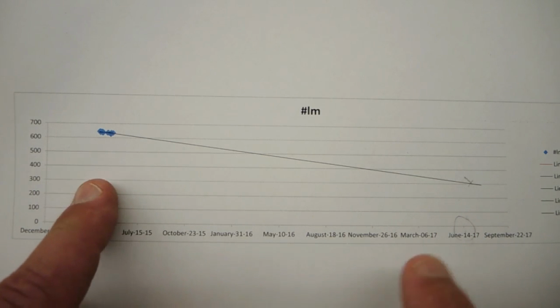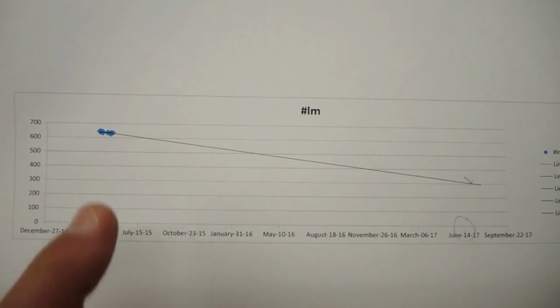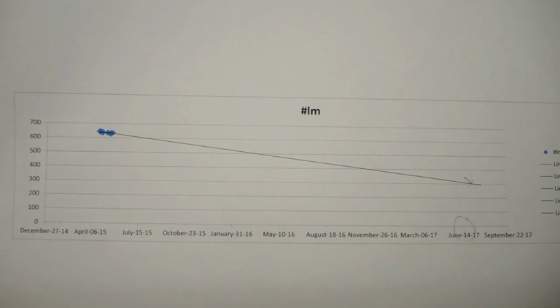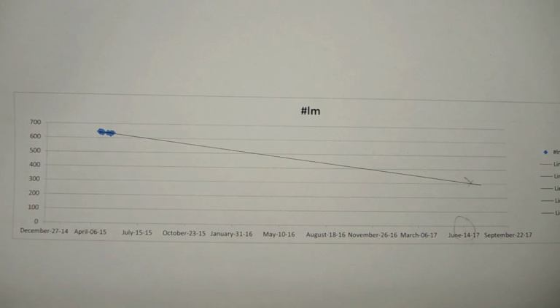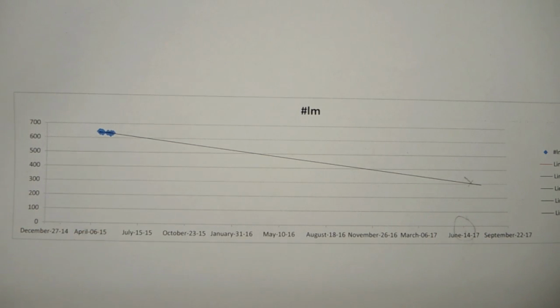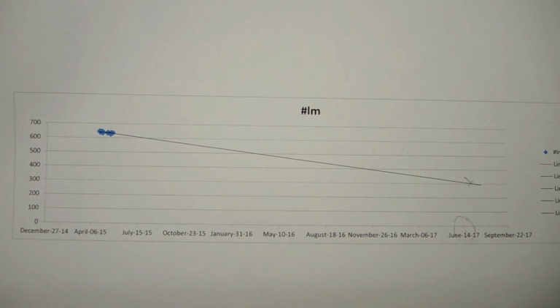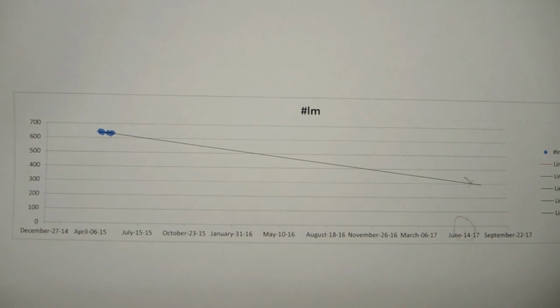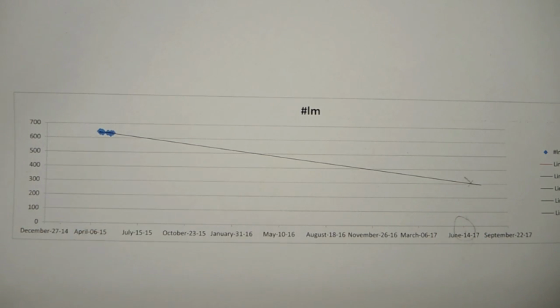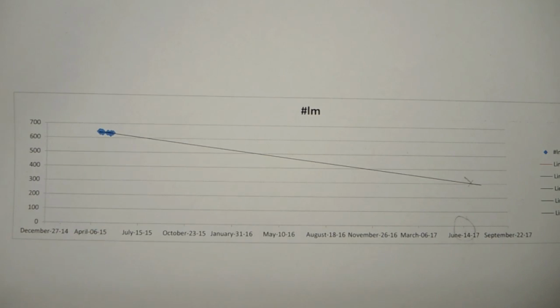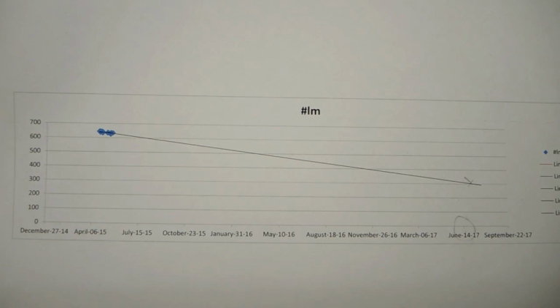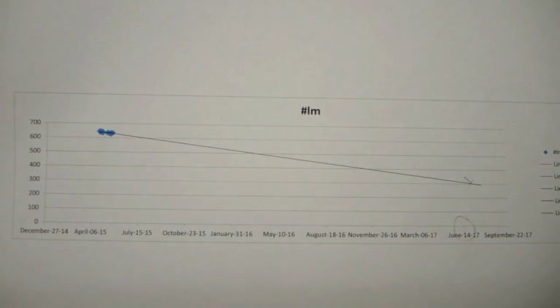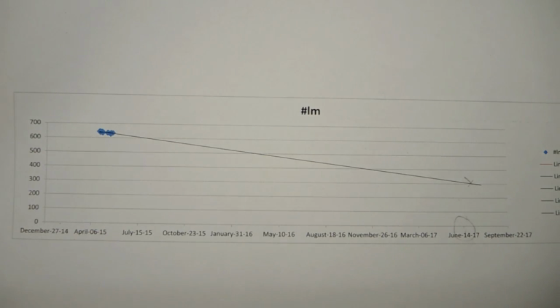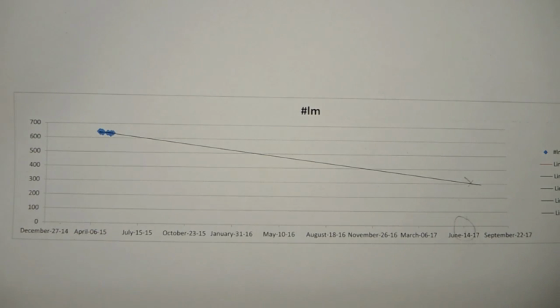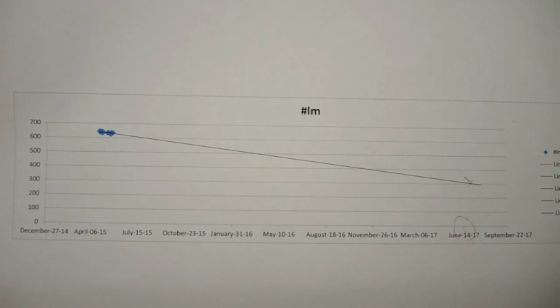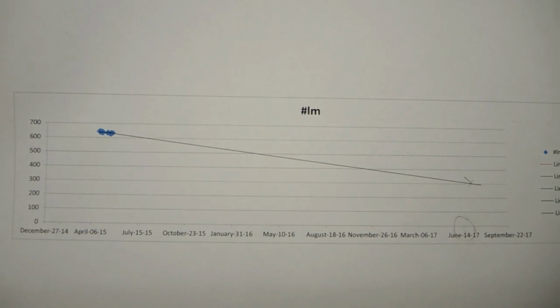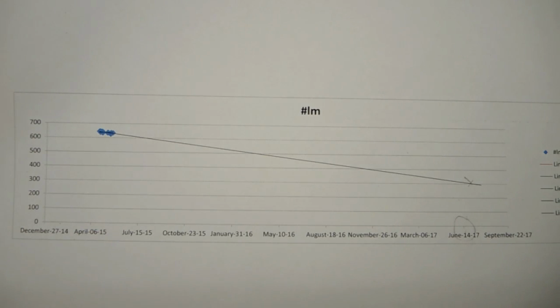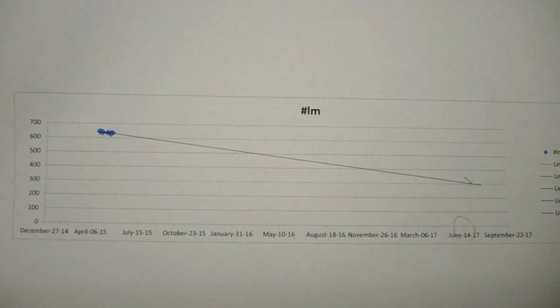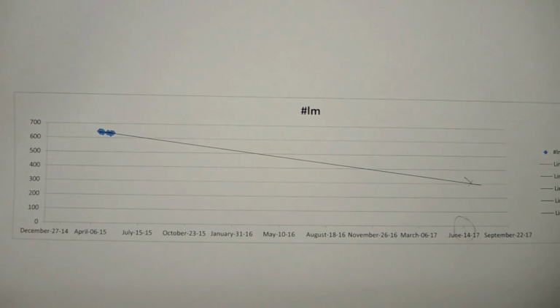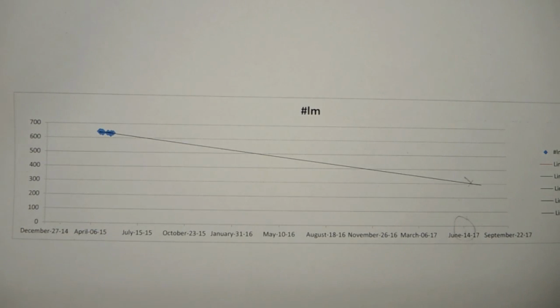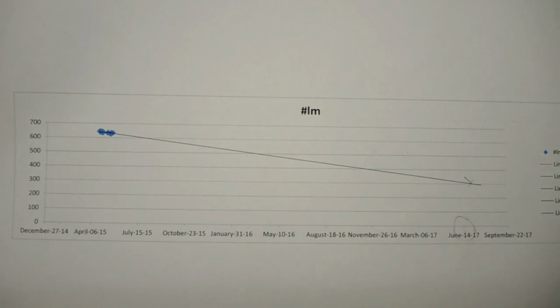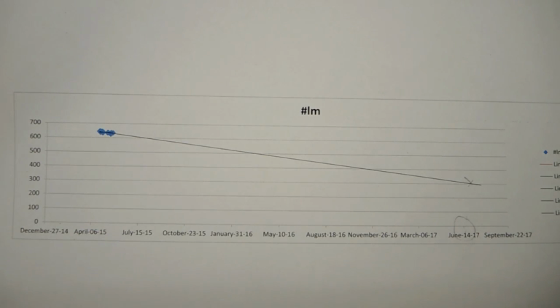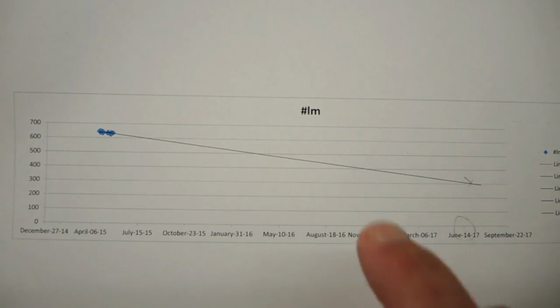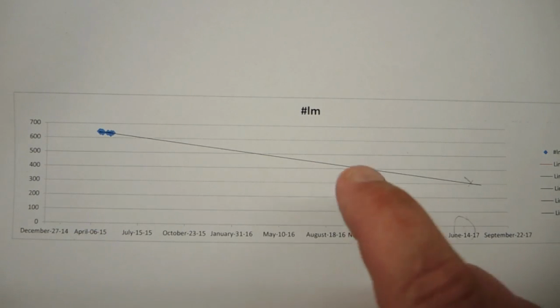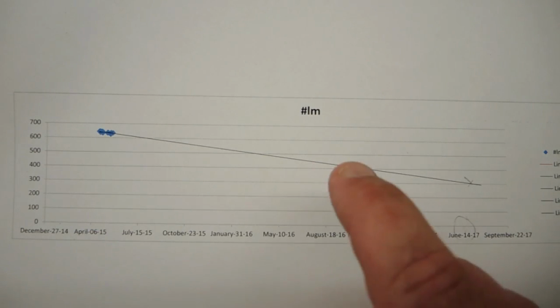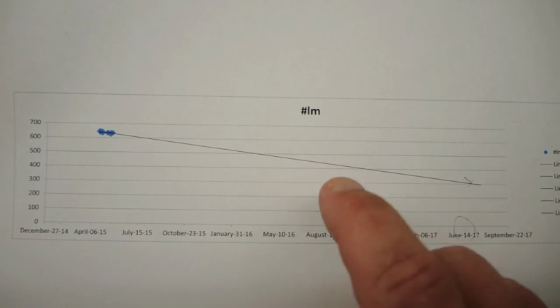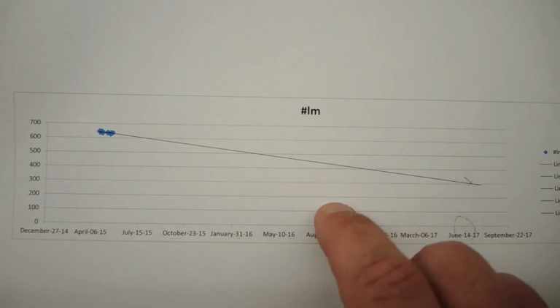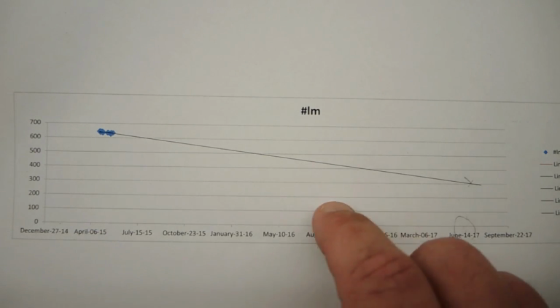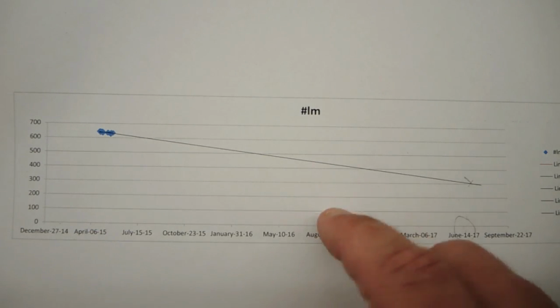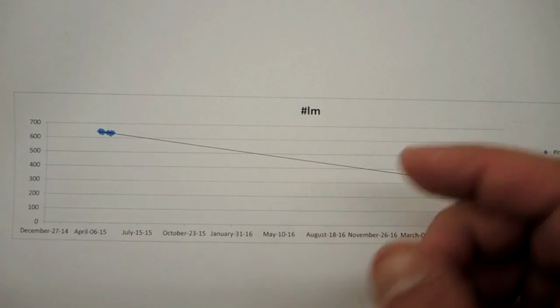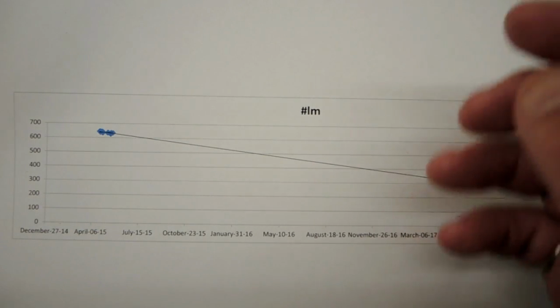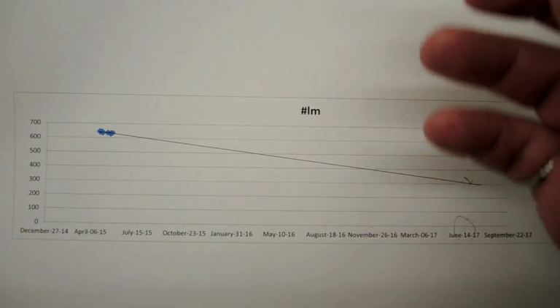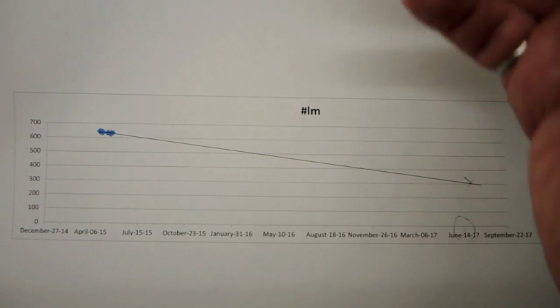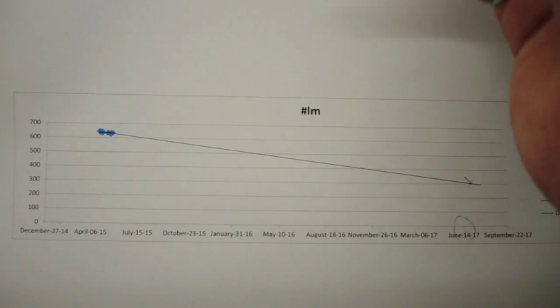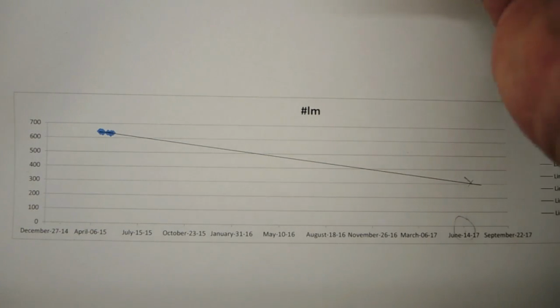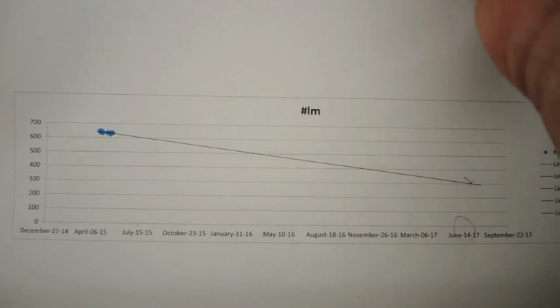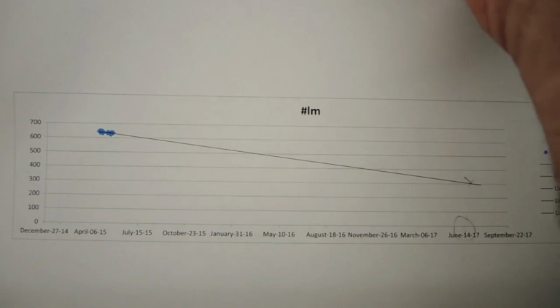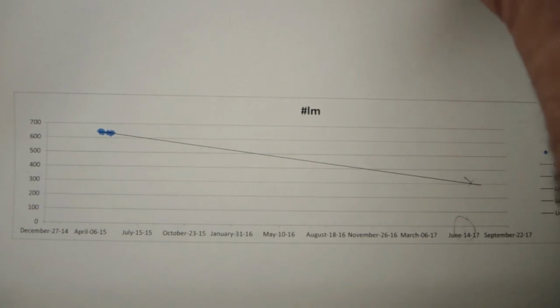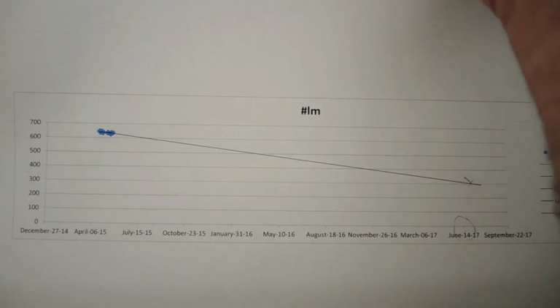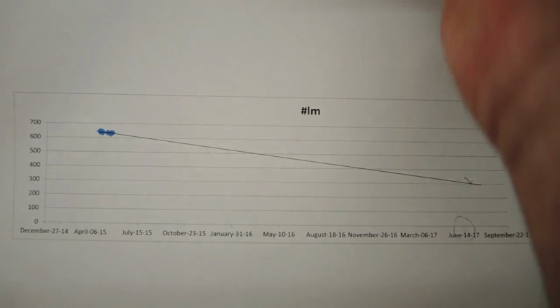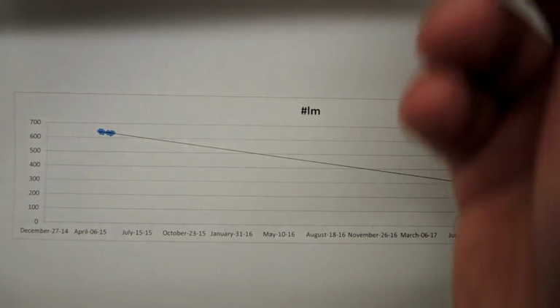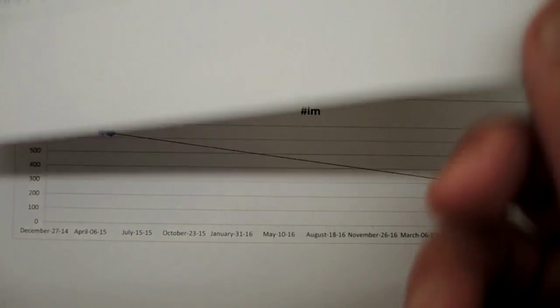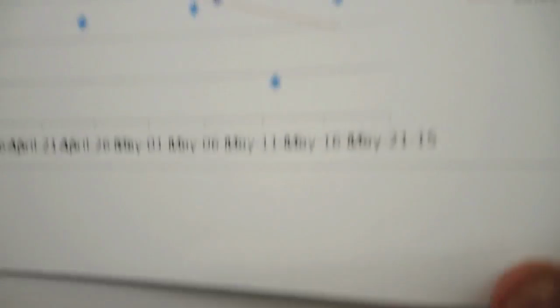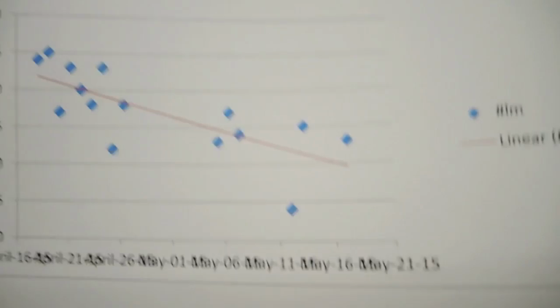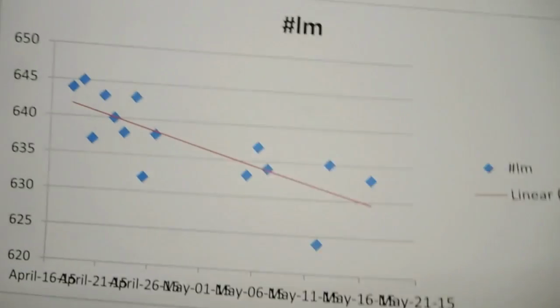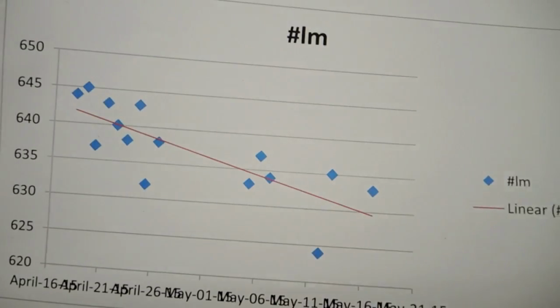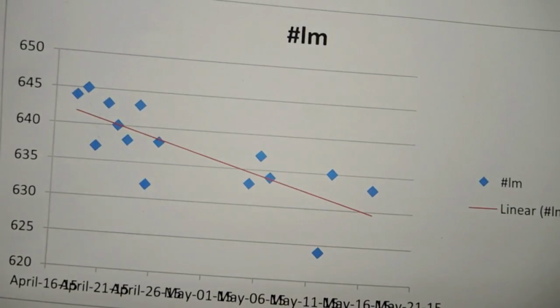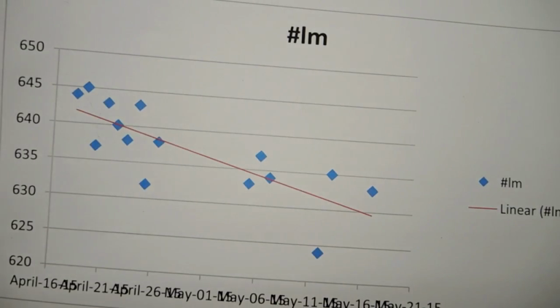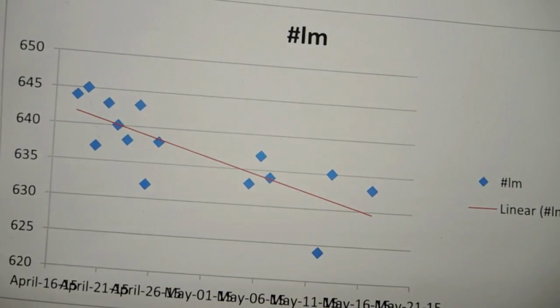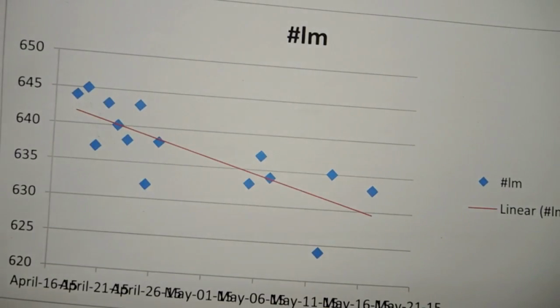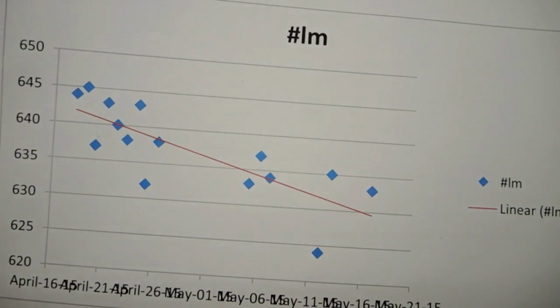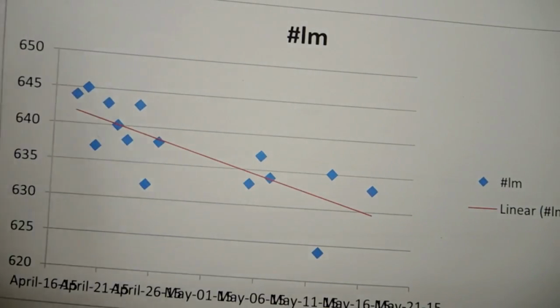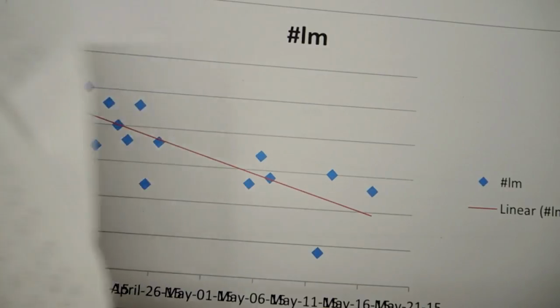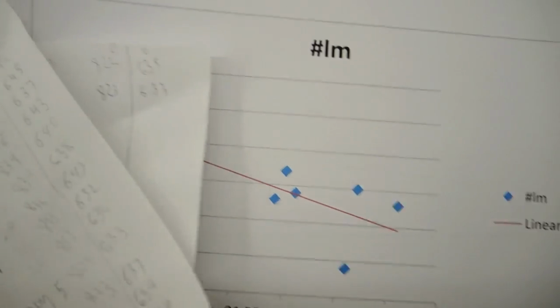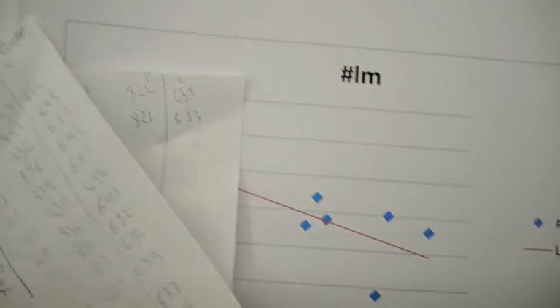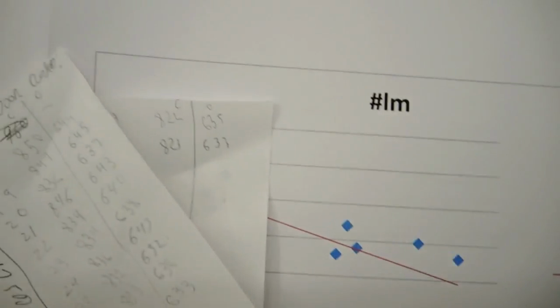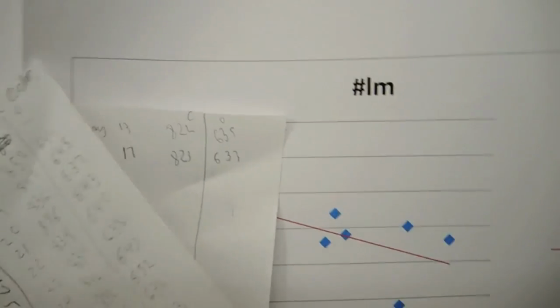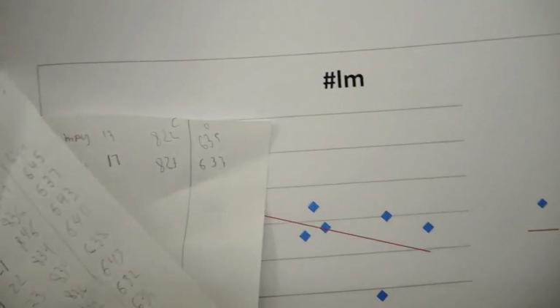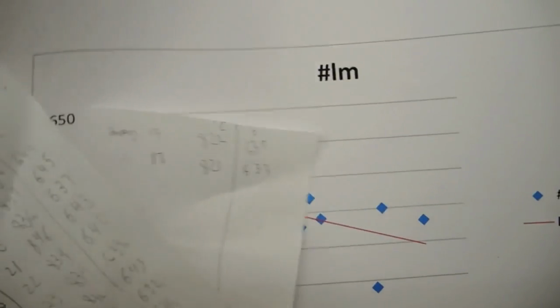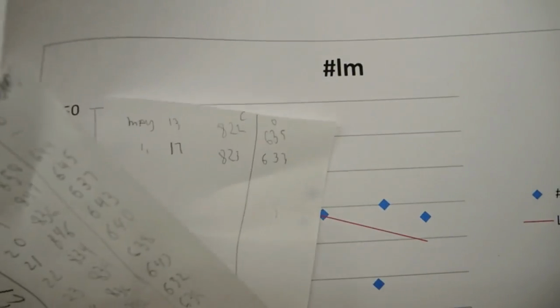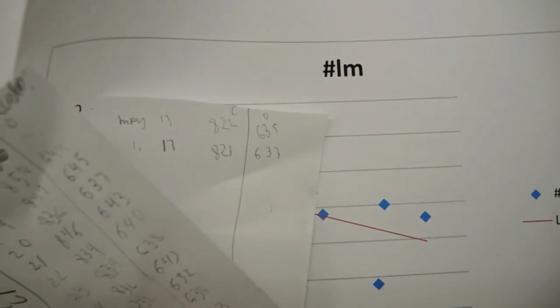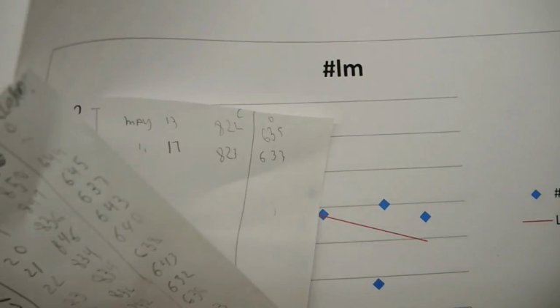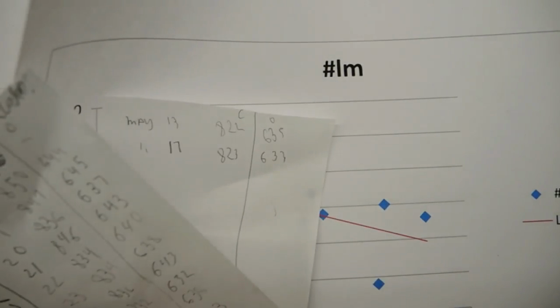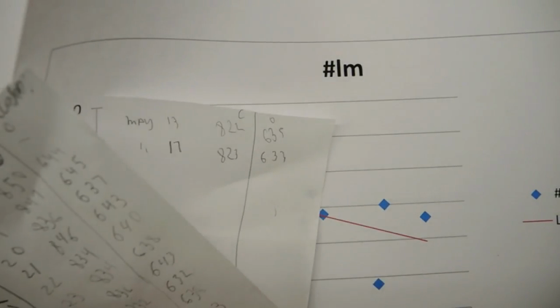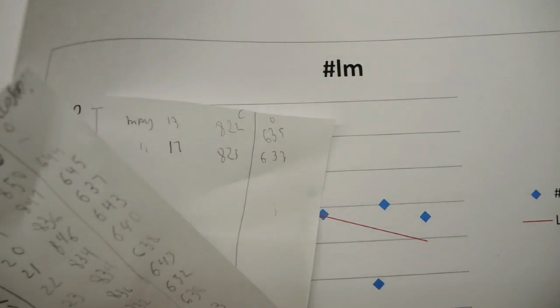So that's one data point on the question of whether filament LEDs have a long life. So far, my answer says yes.